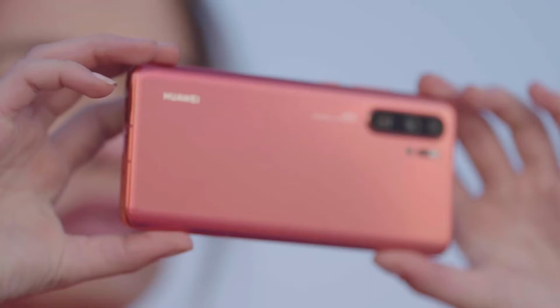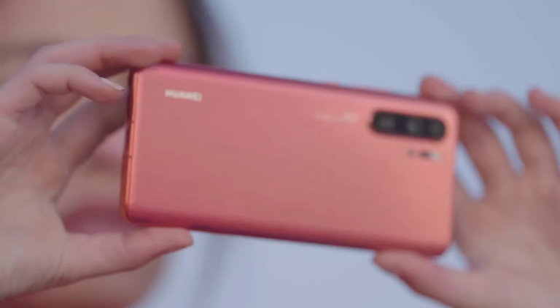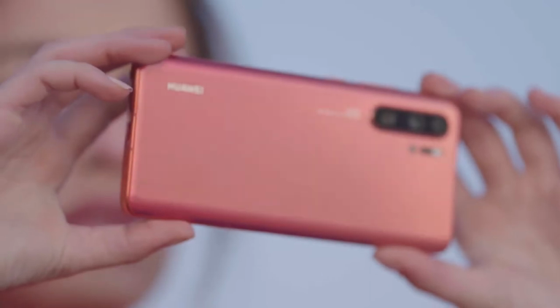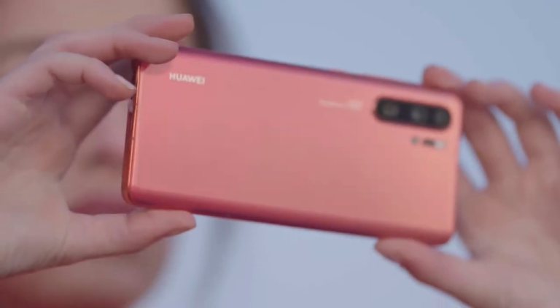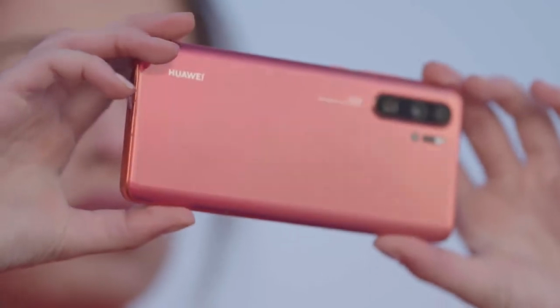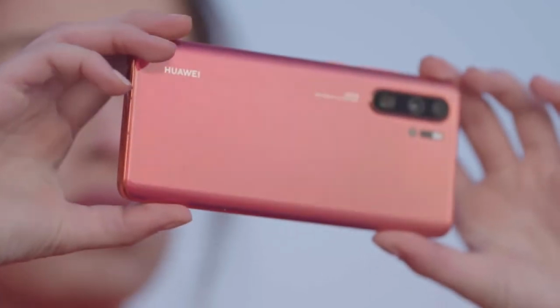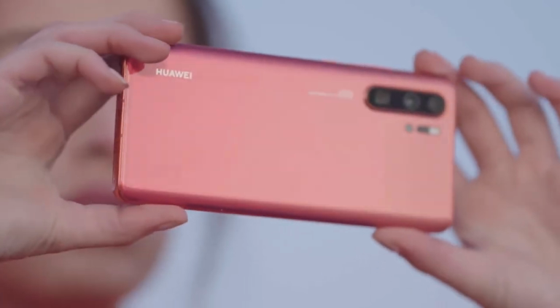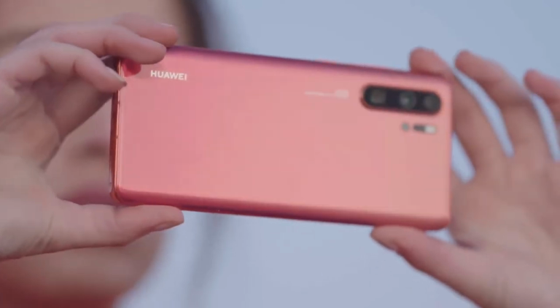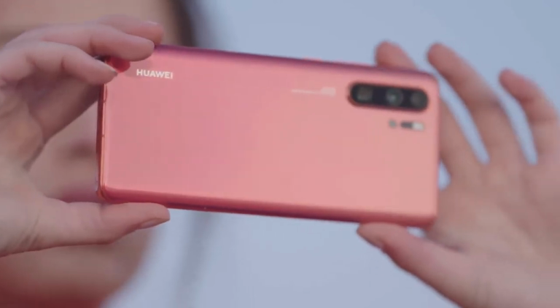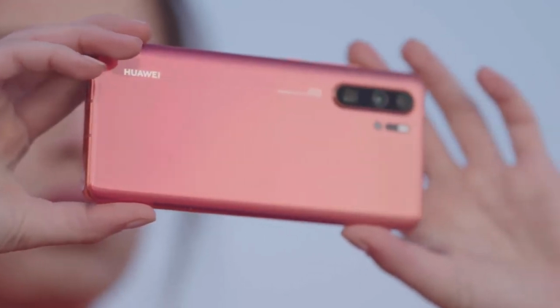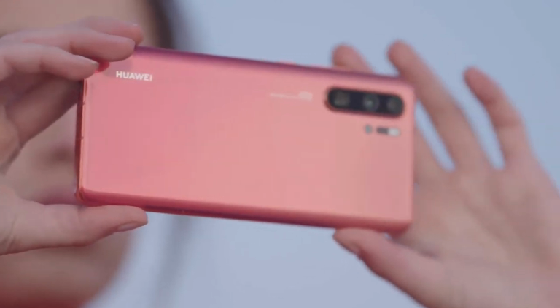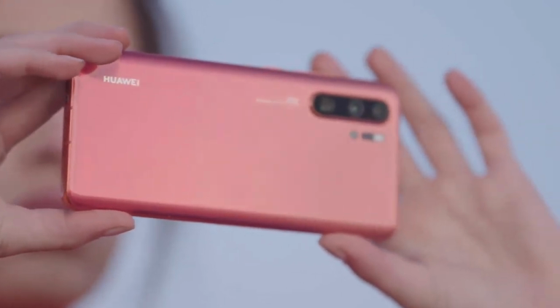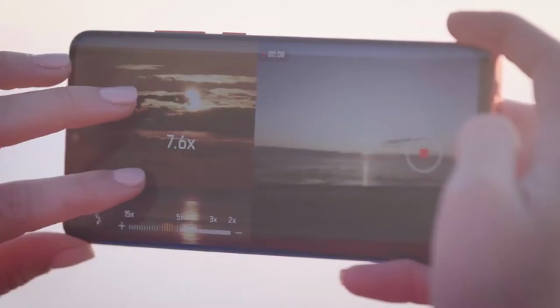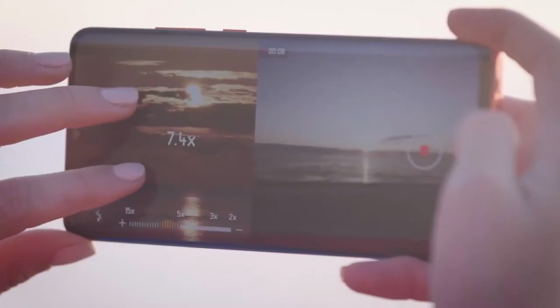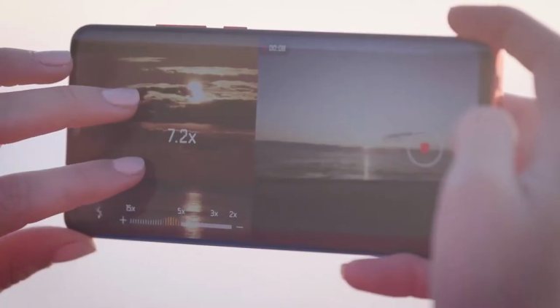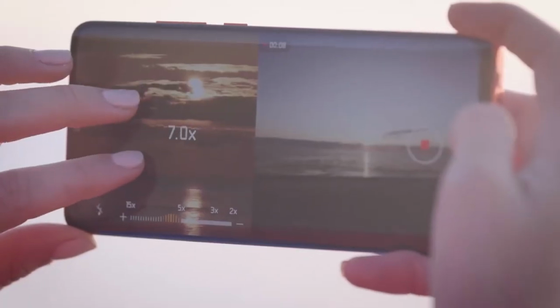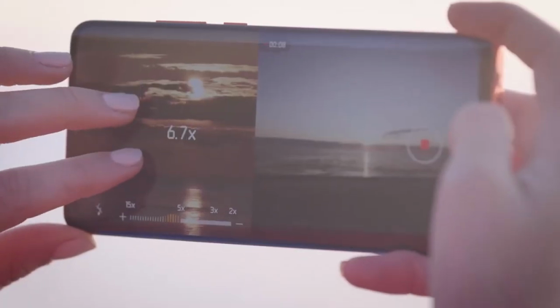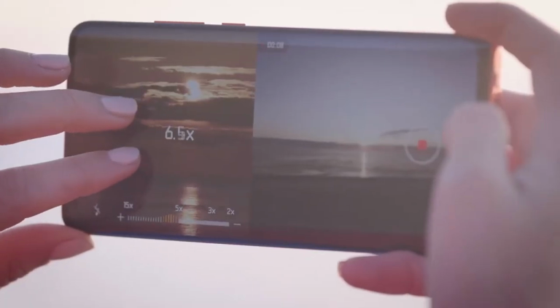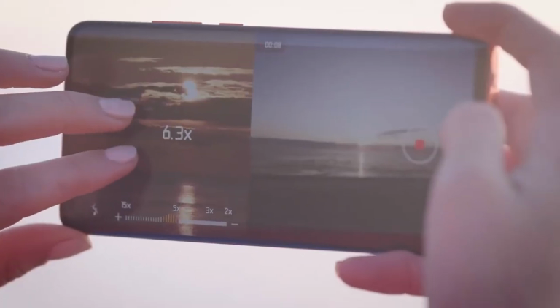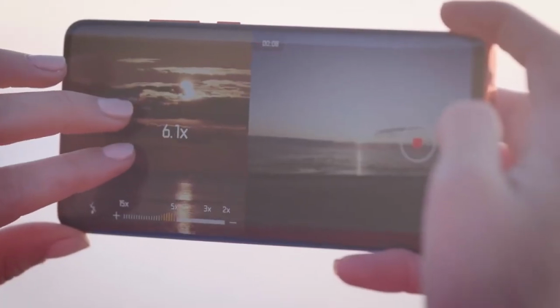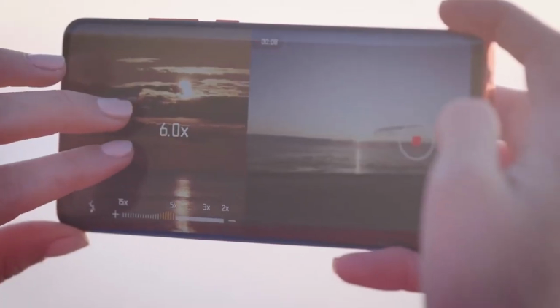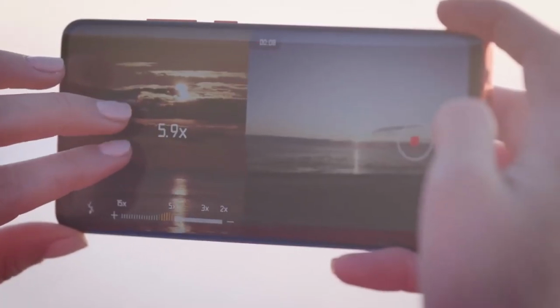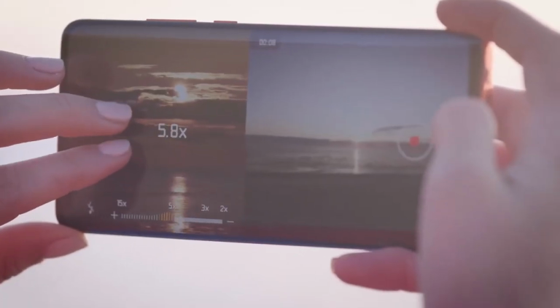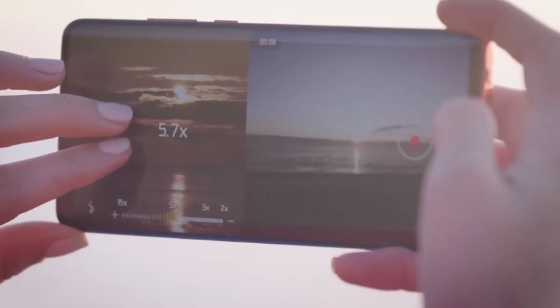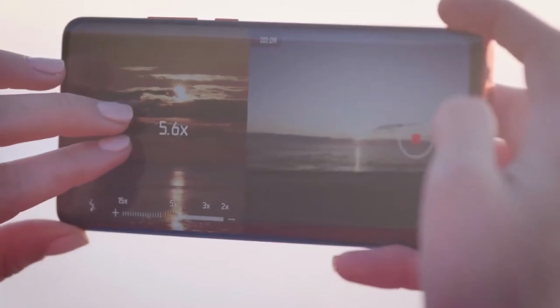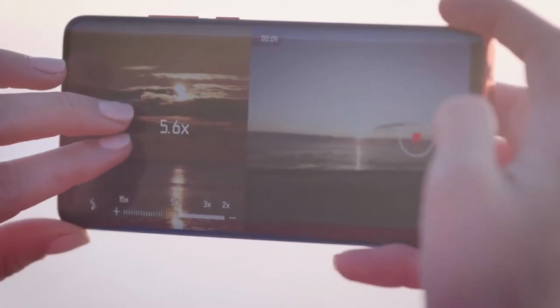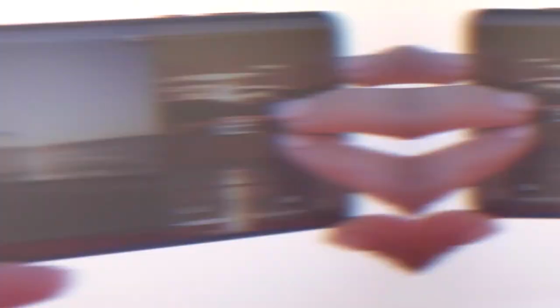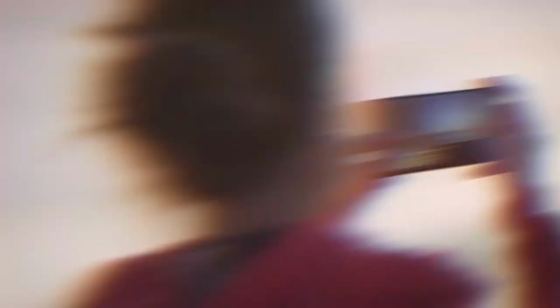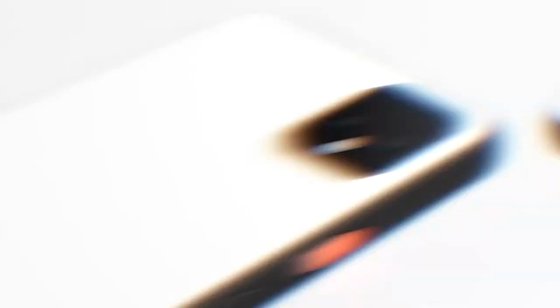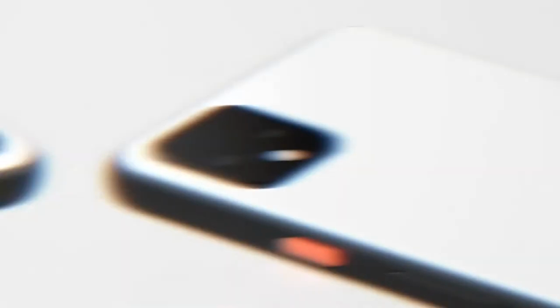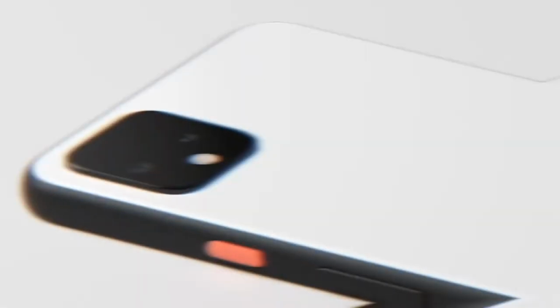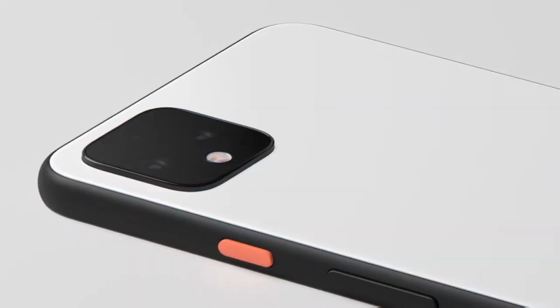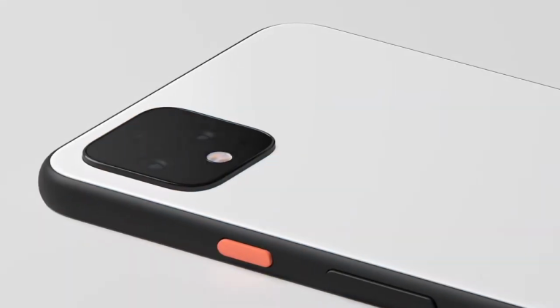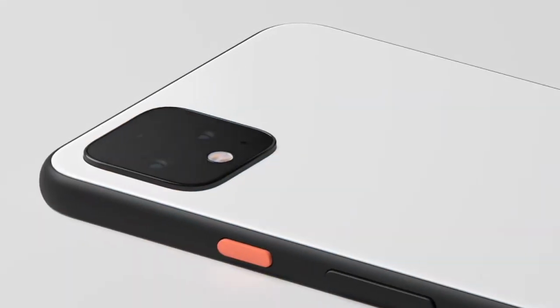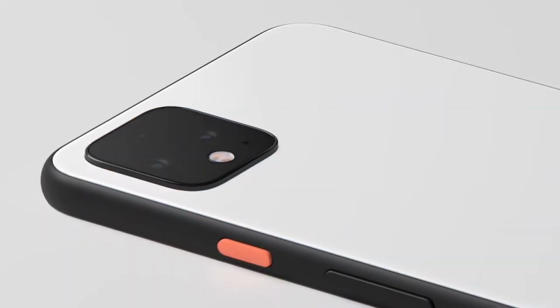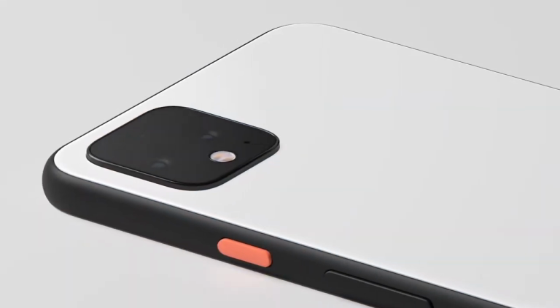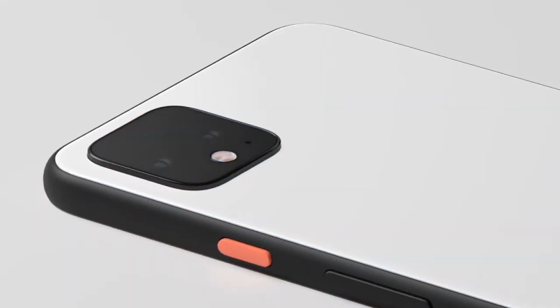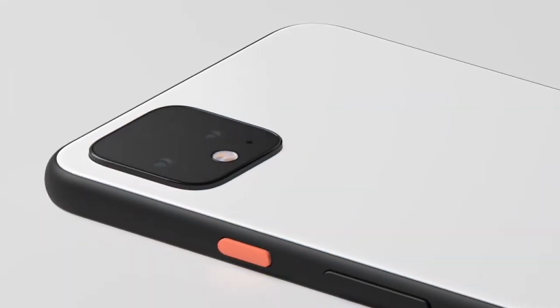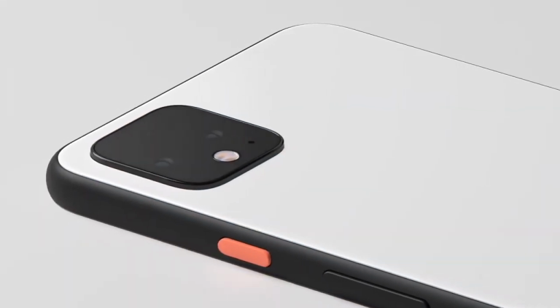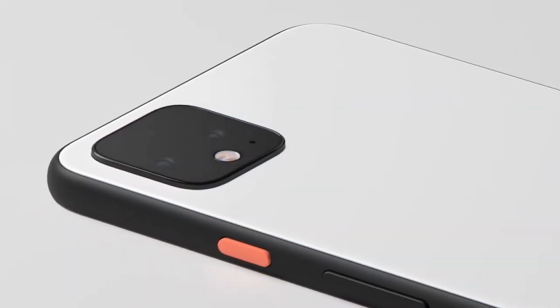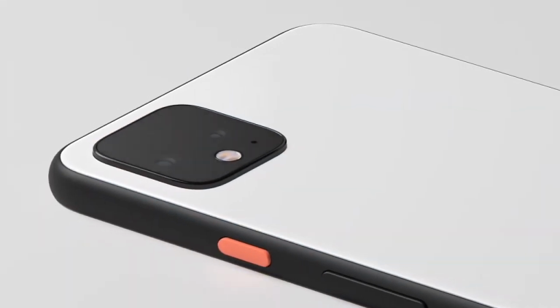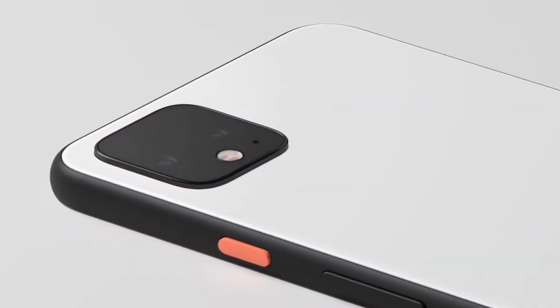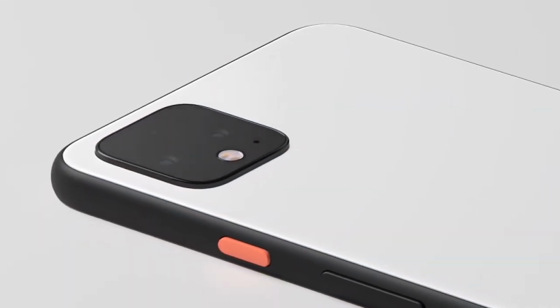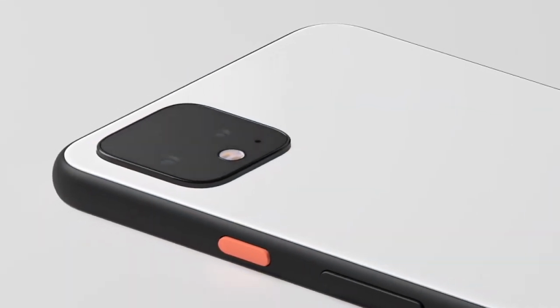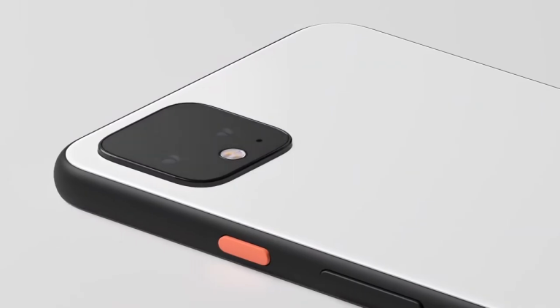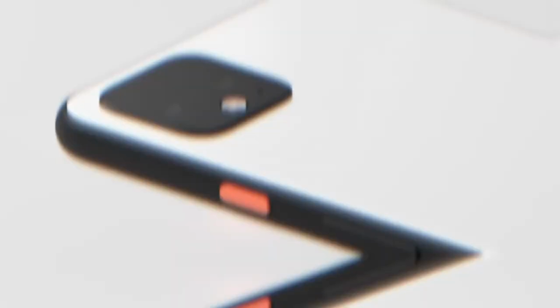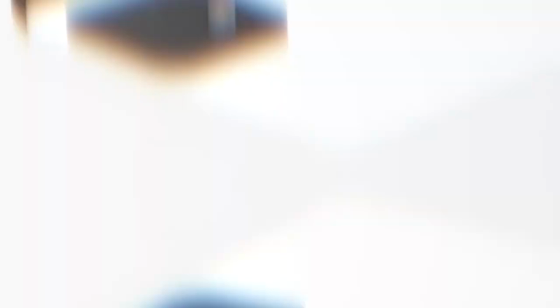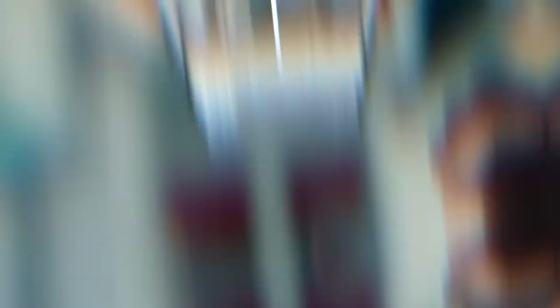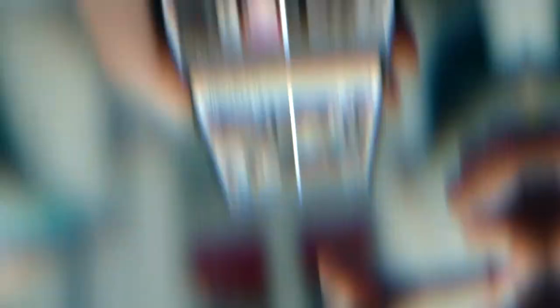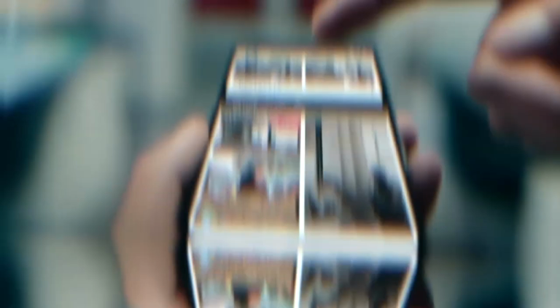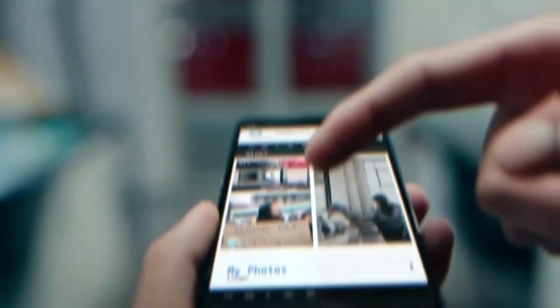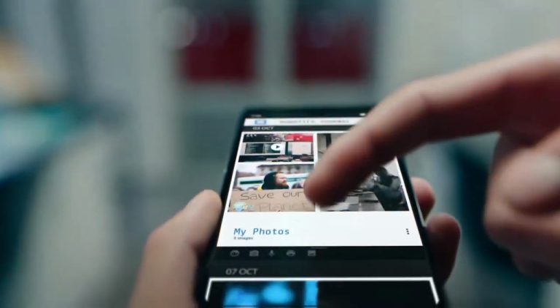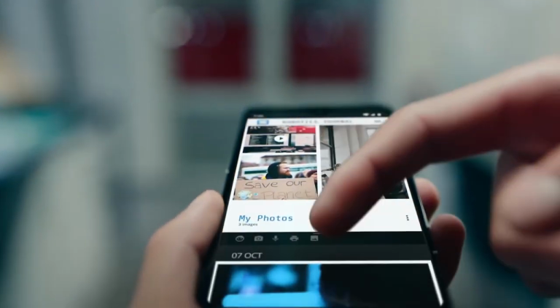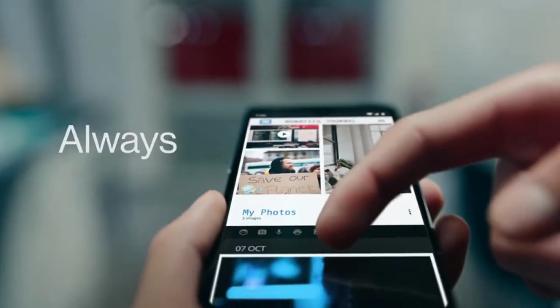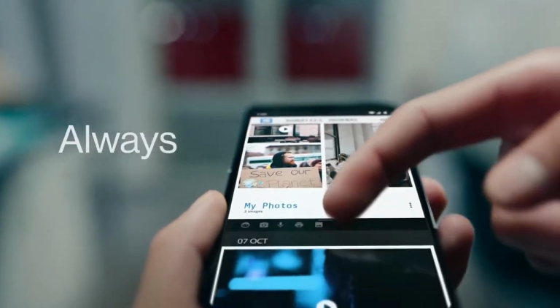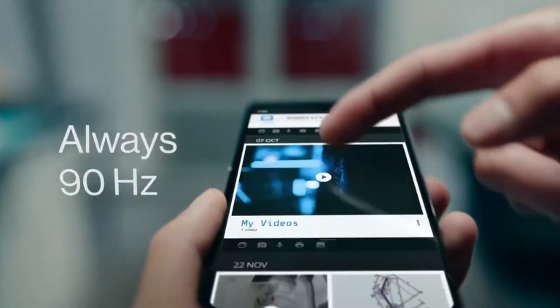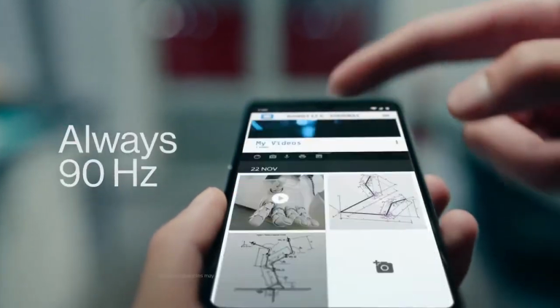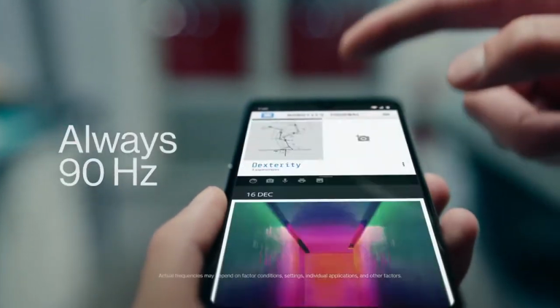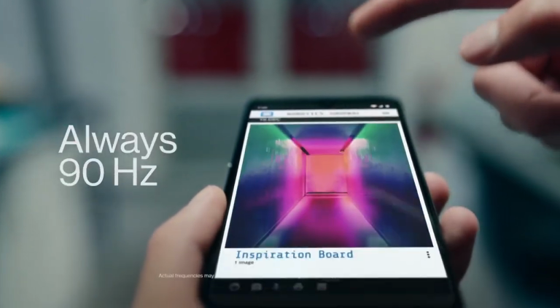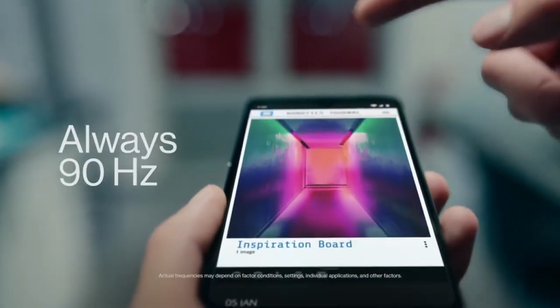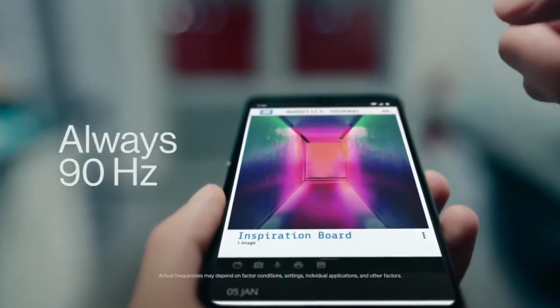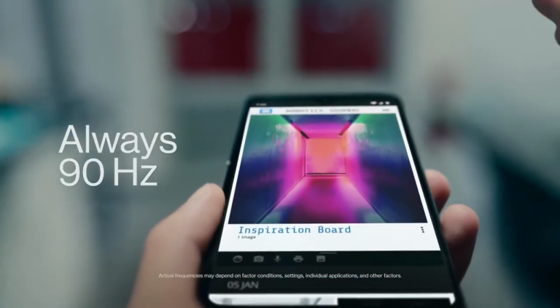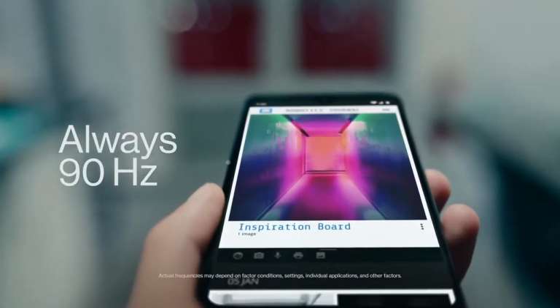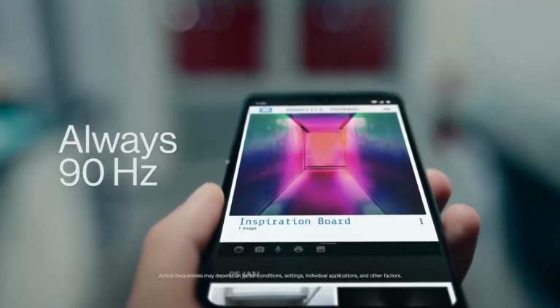Are you wondering what the best Android phones are for this year? If so, stay tuned, because by the end of this short video, you'll know exactly which one to choose.